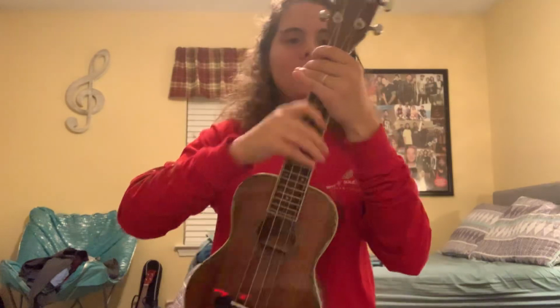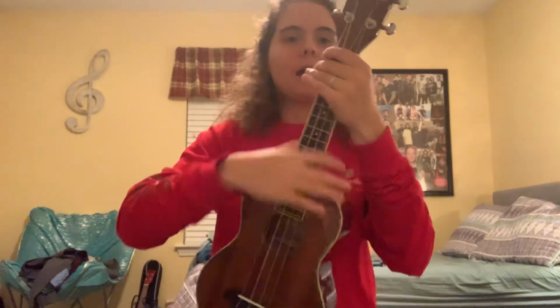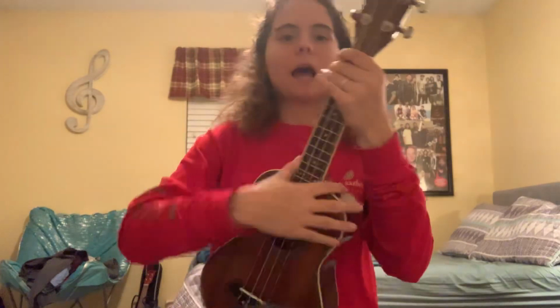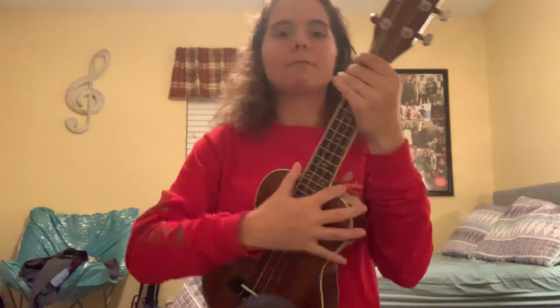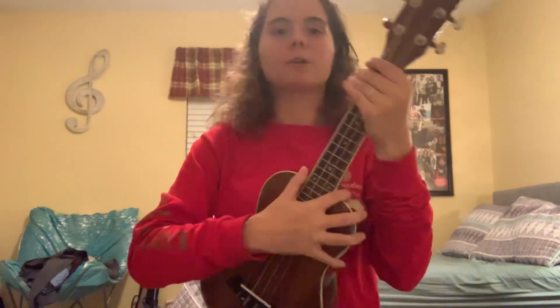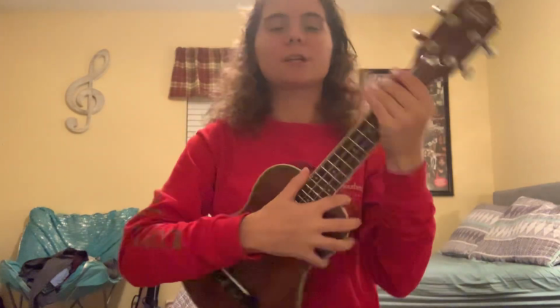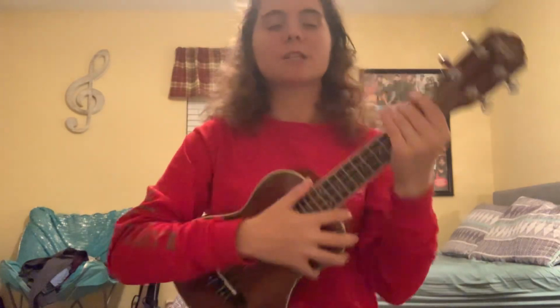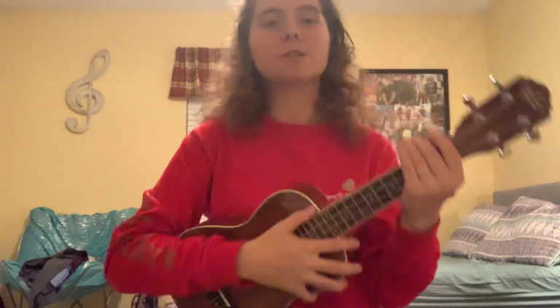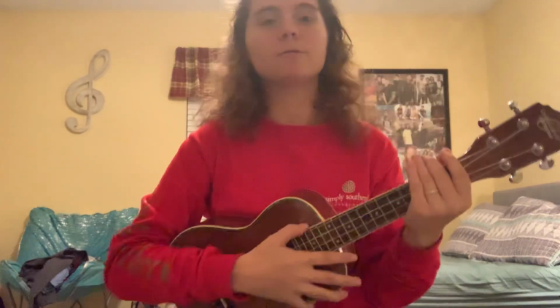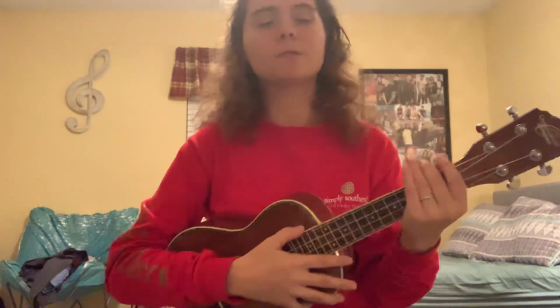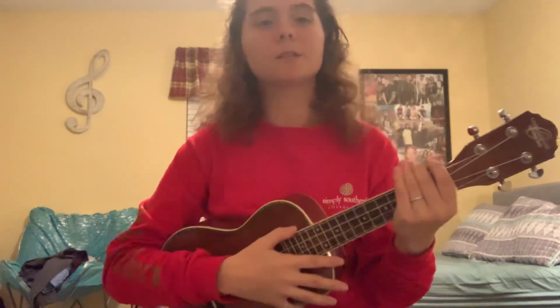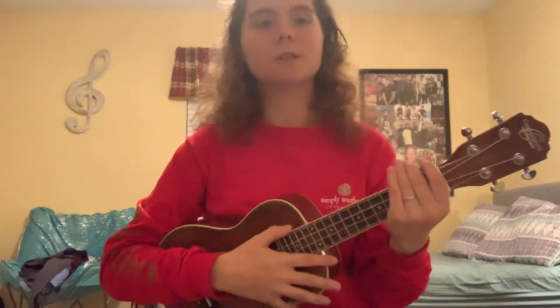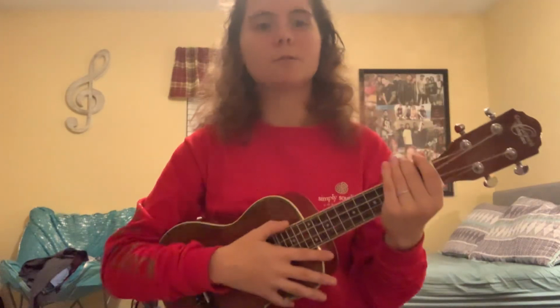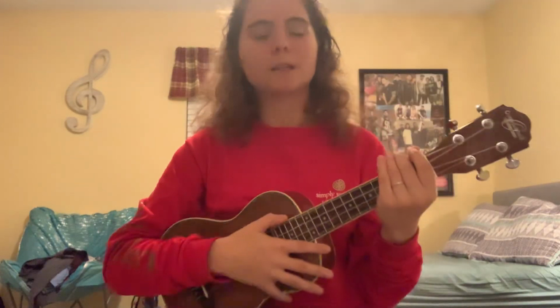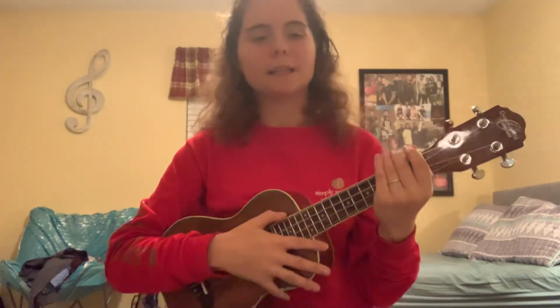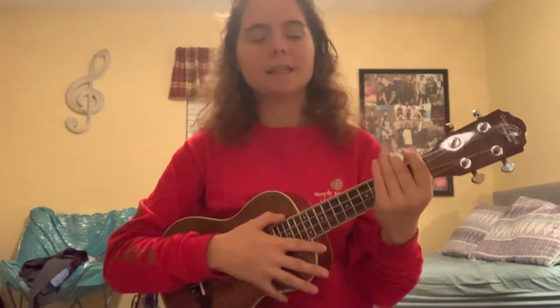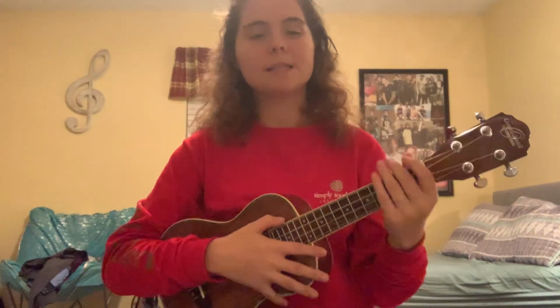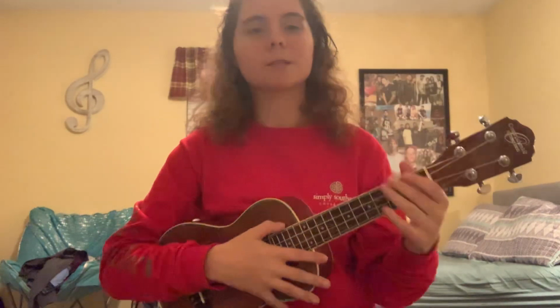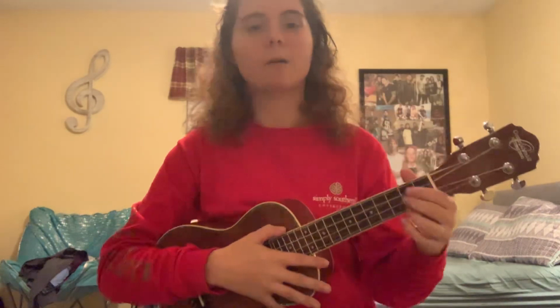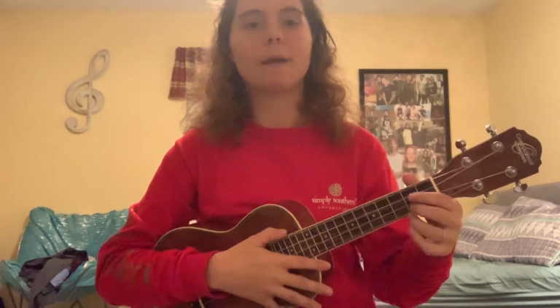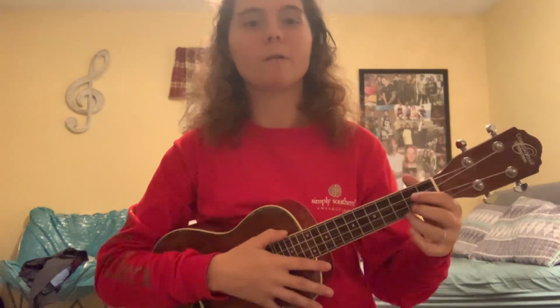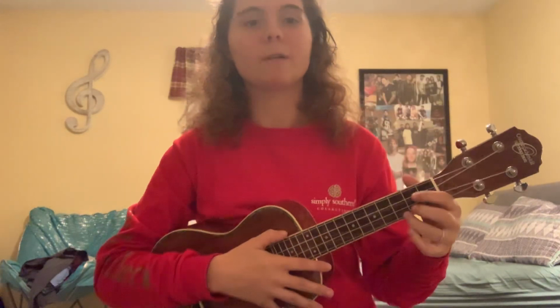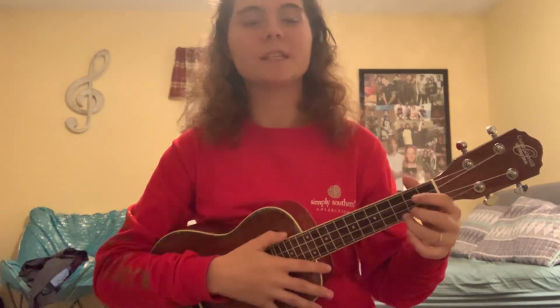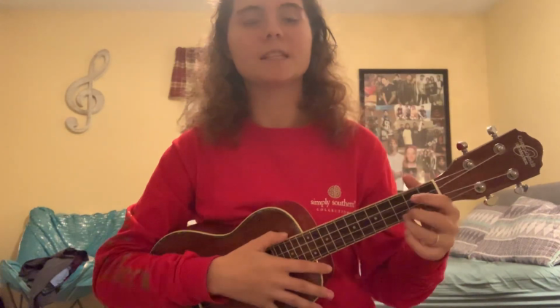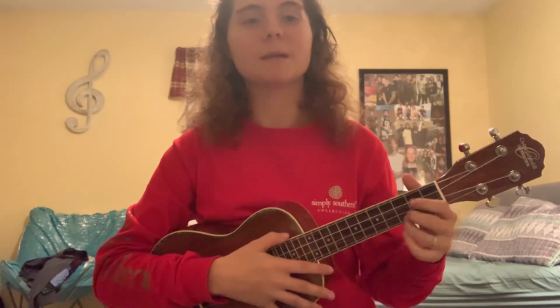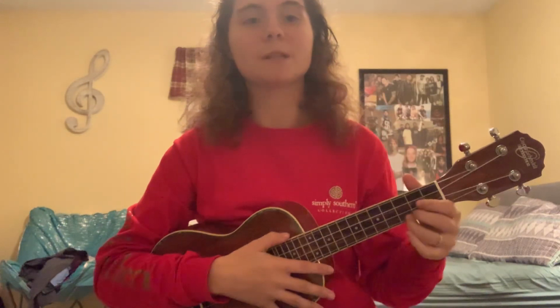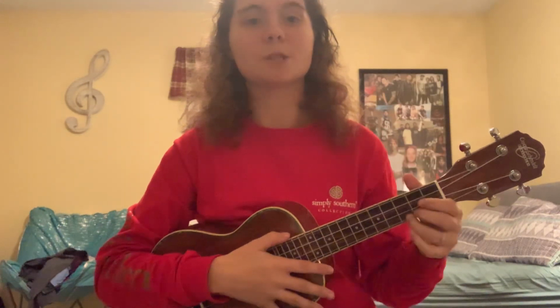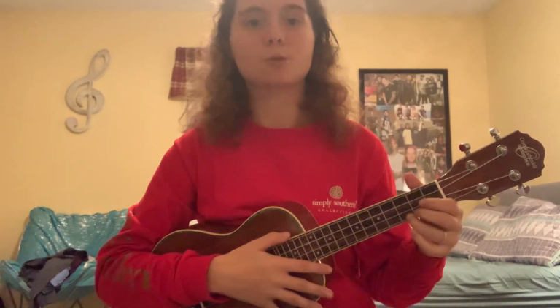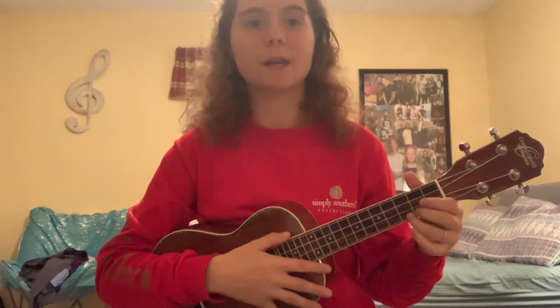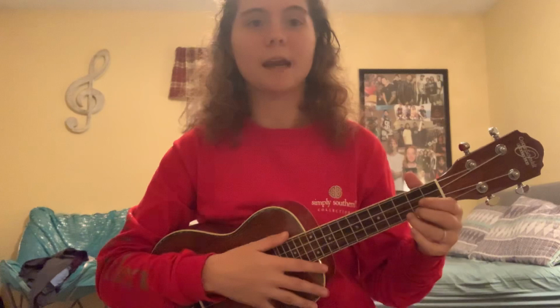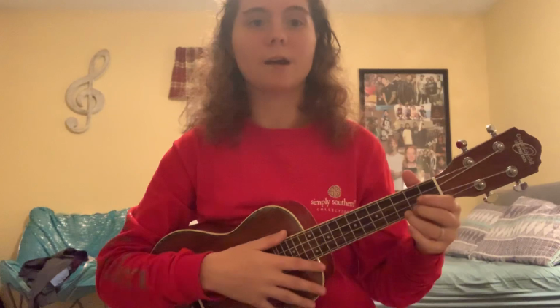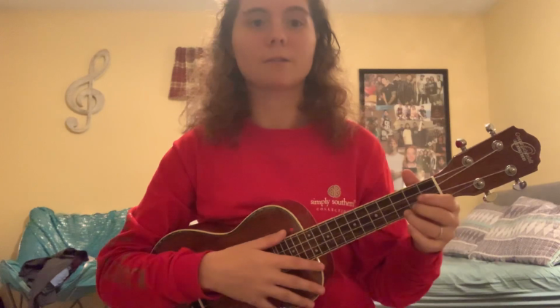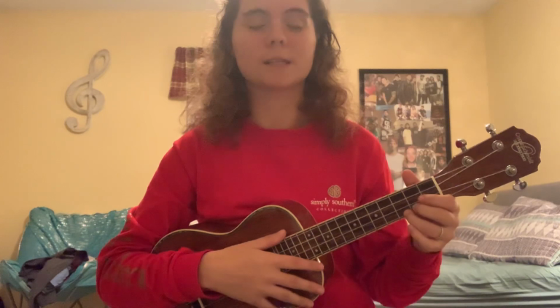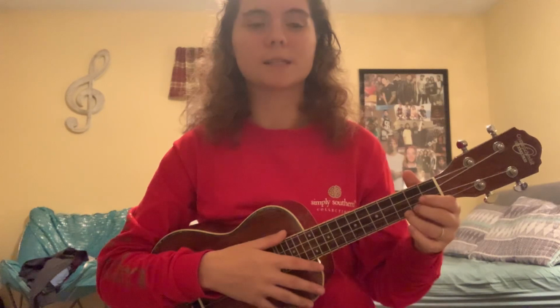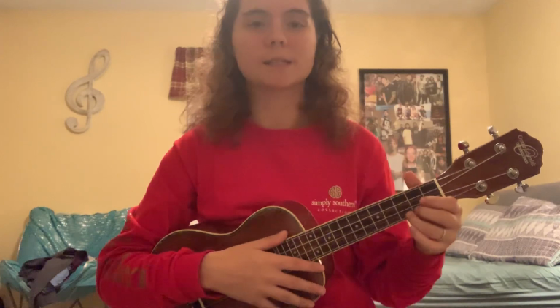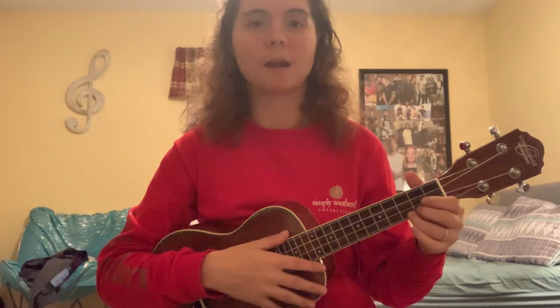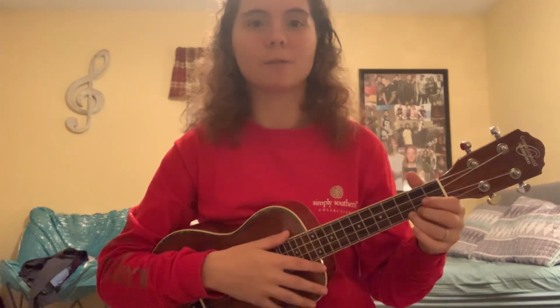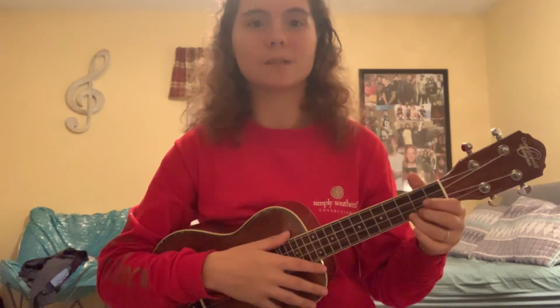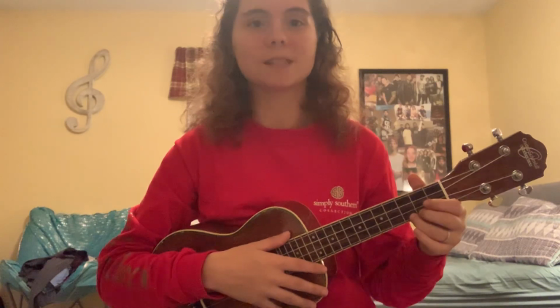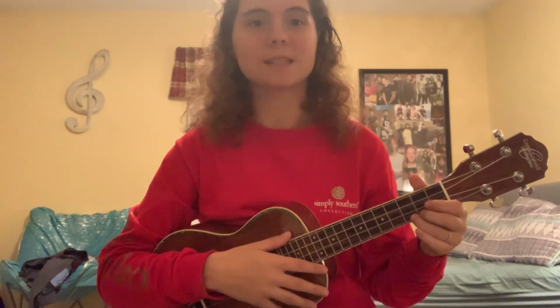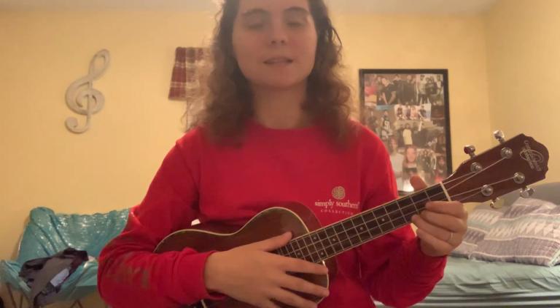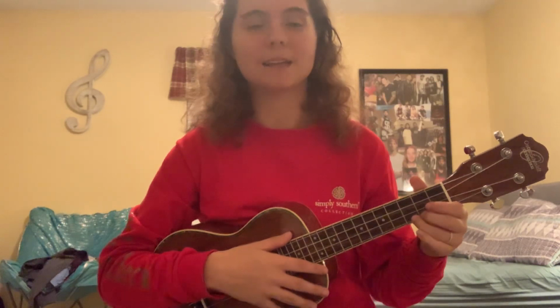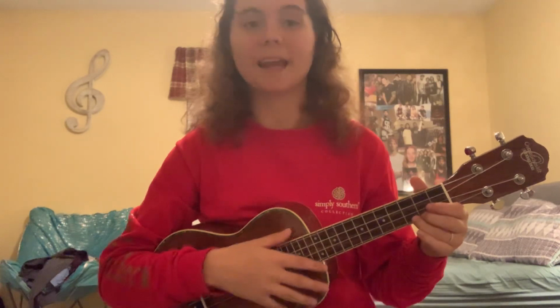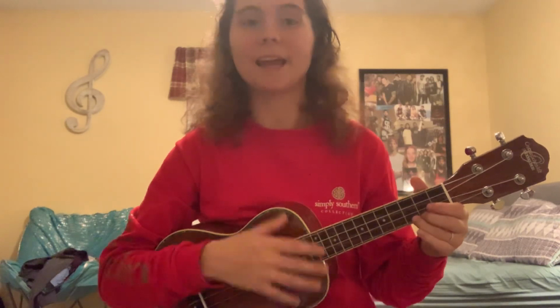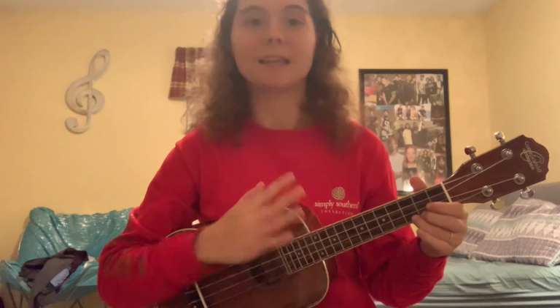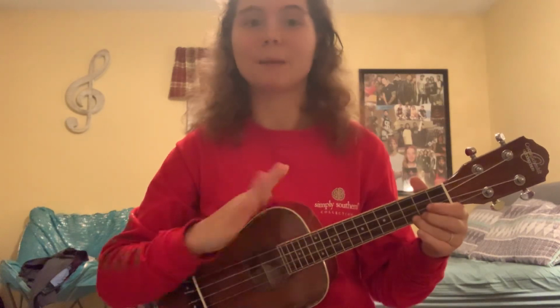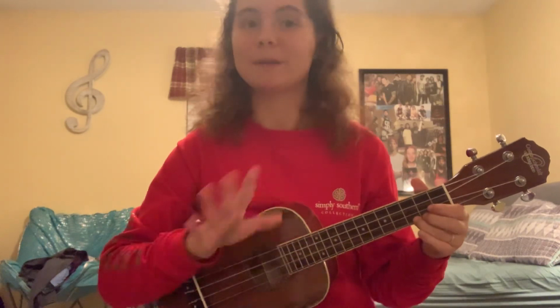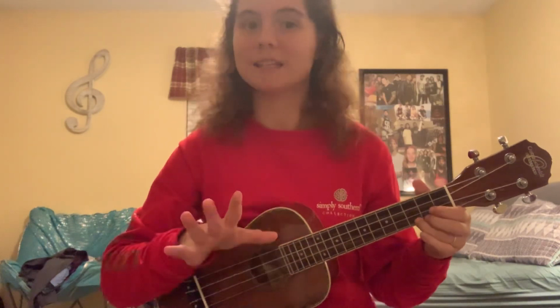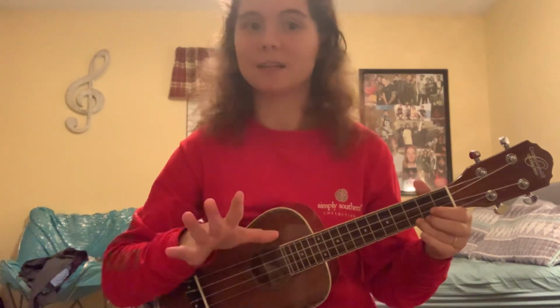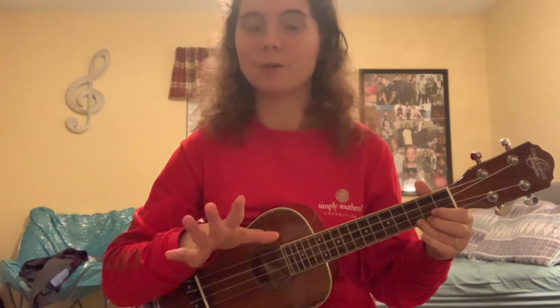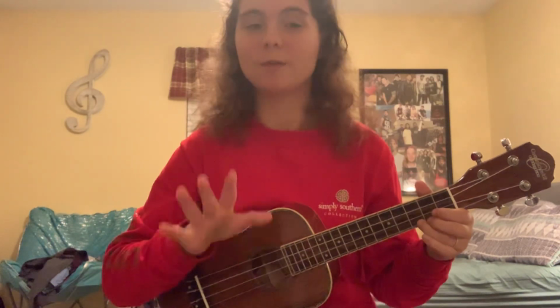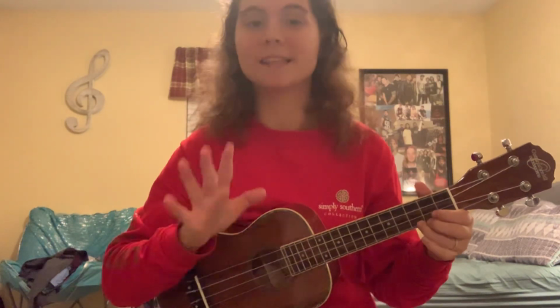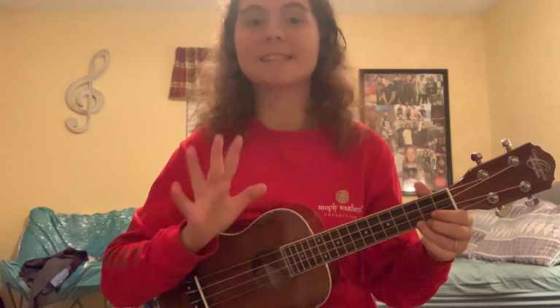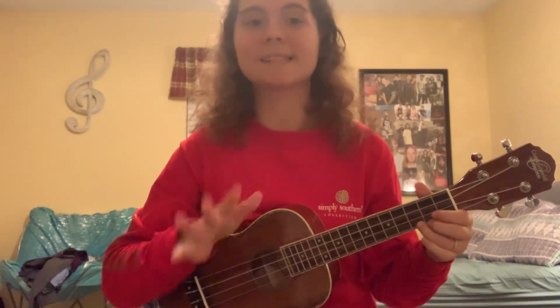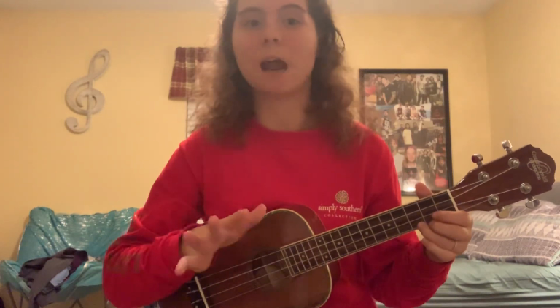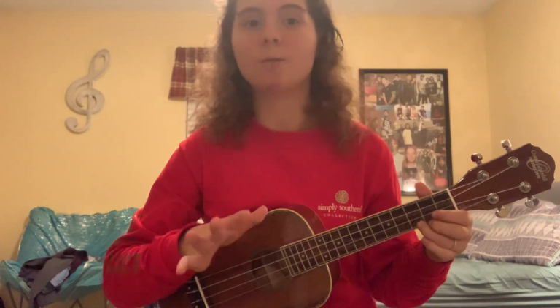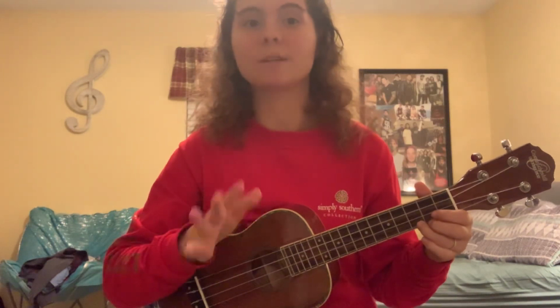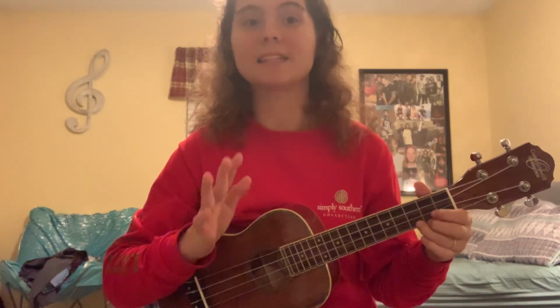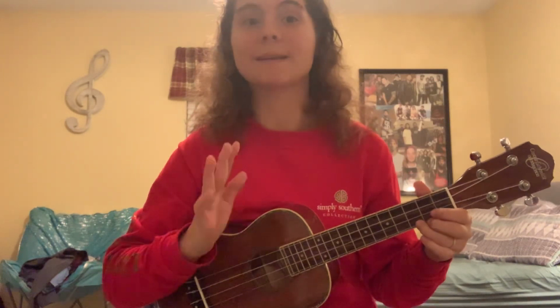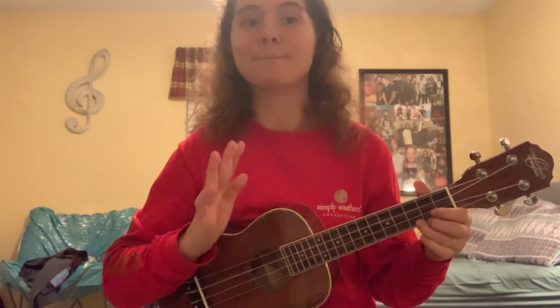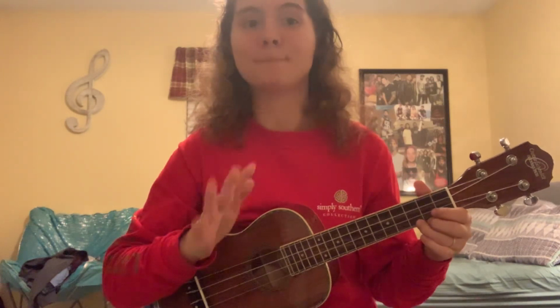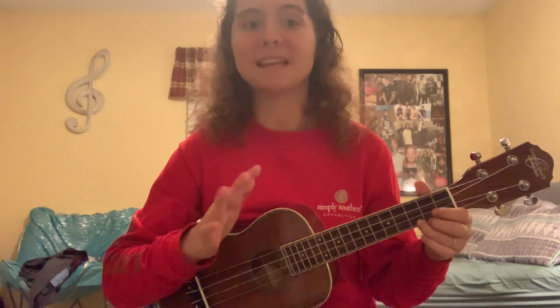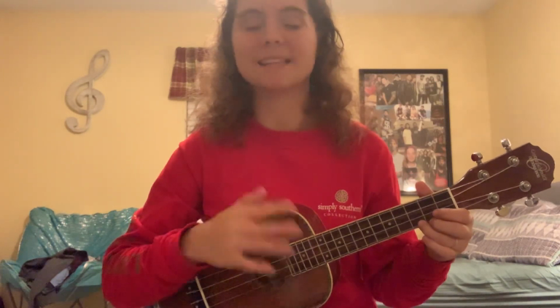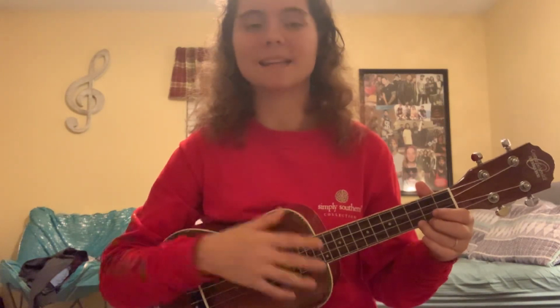I've already tuned the ukulele so I'm going to demonstrate how this sounds. And let me tell you, the sound is amazing.